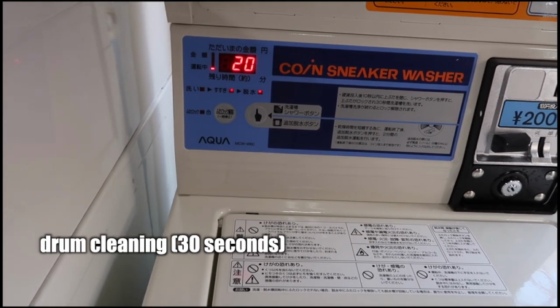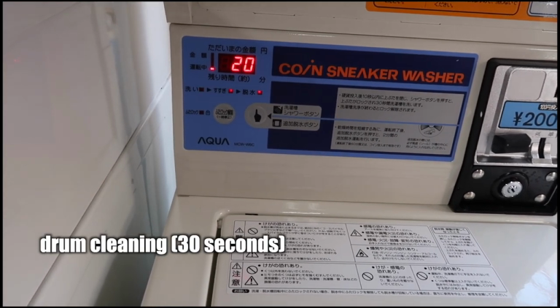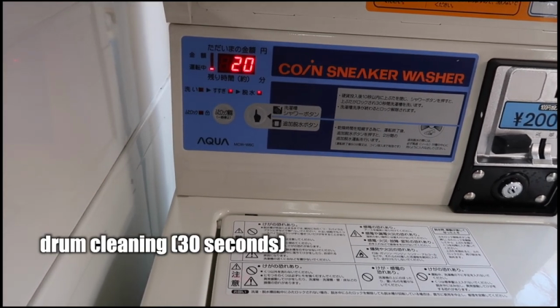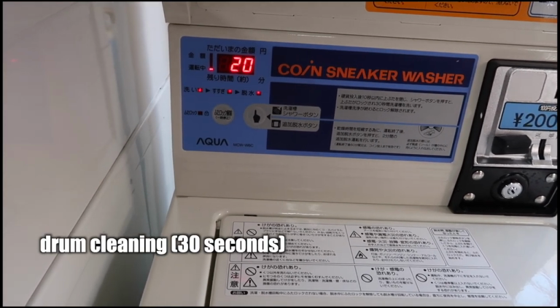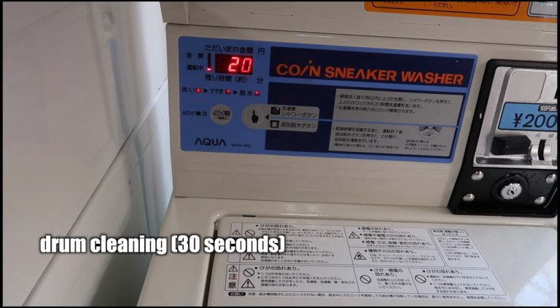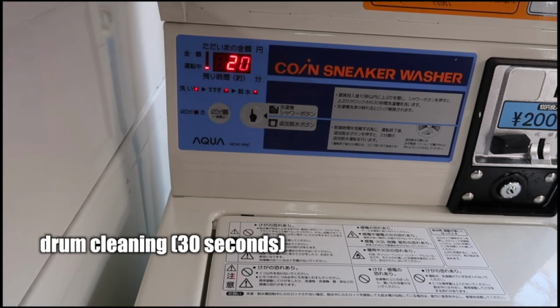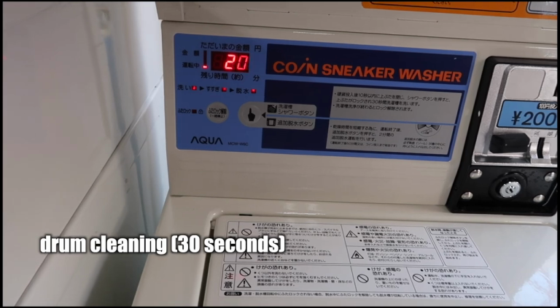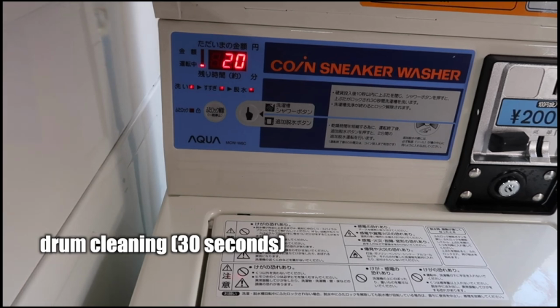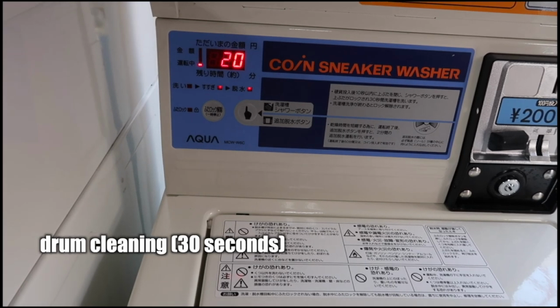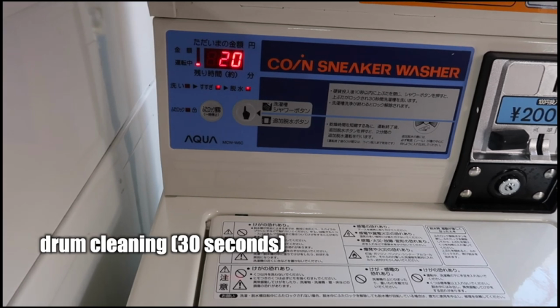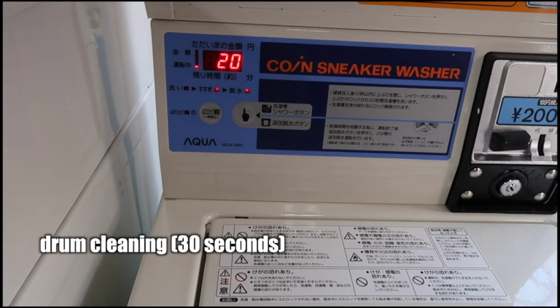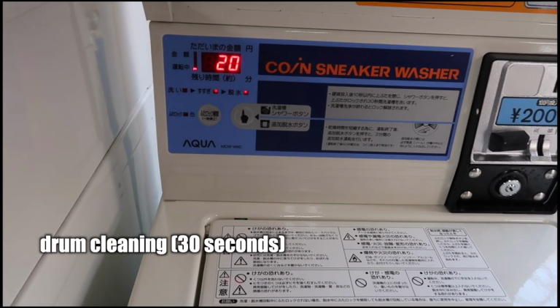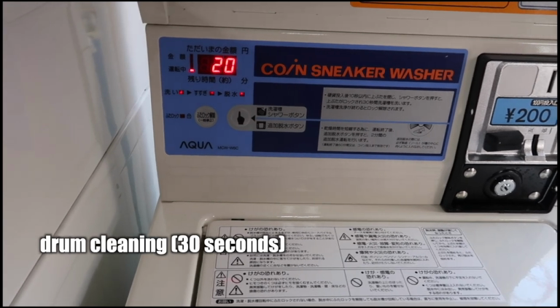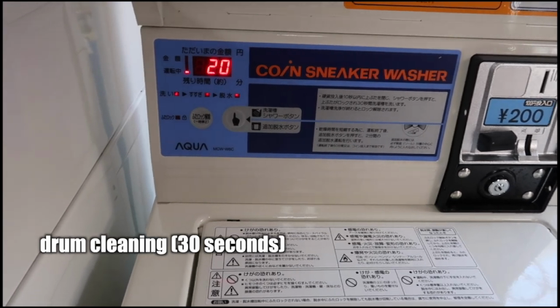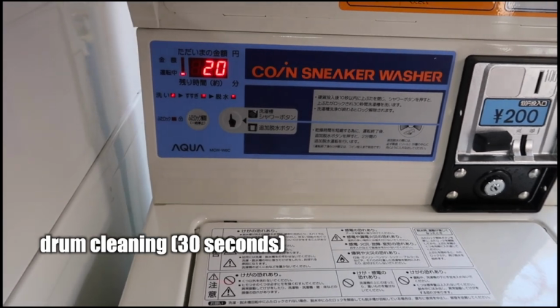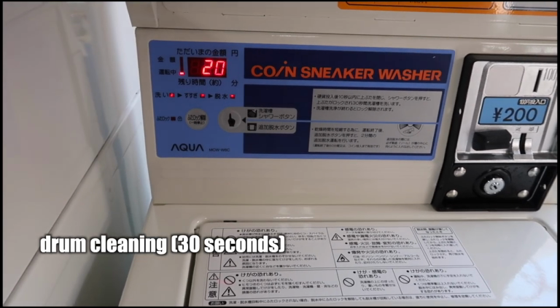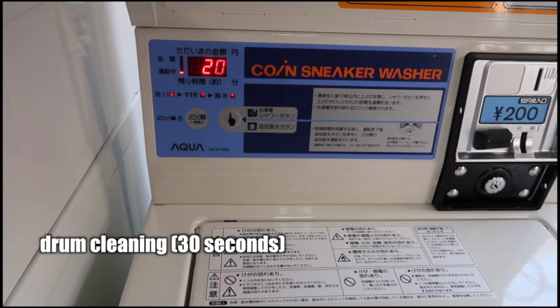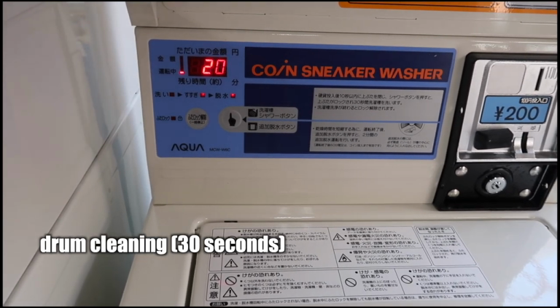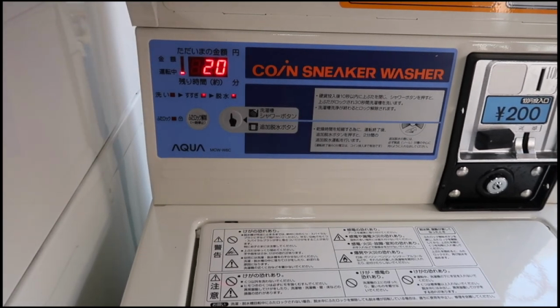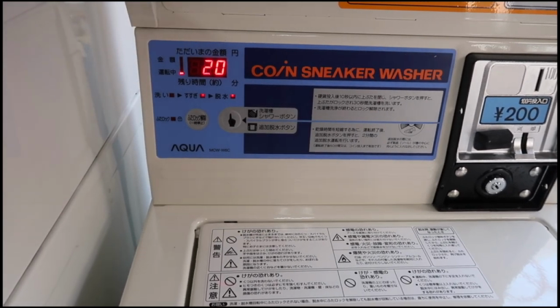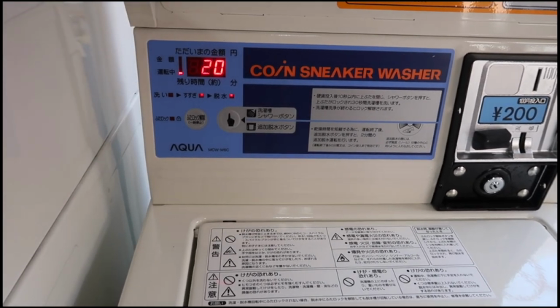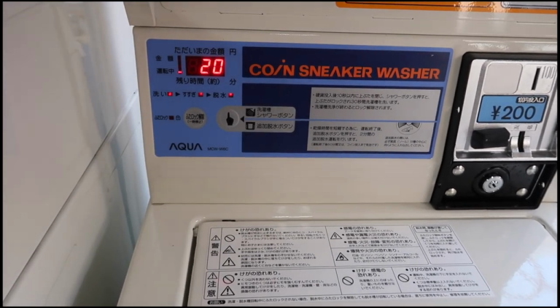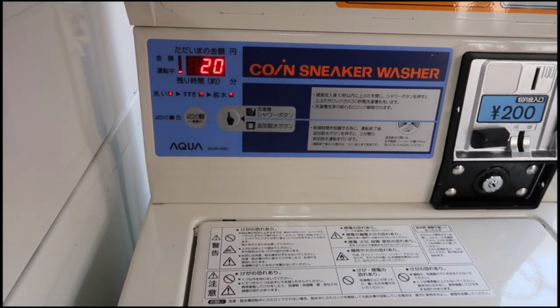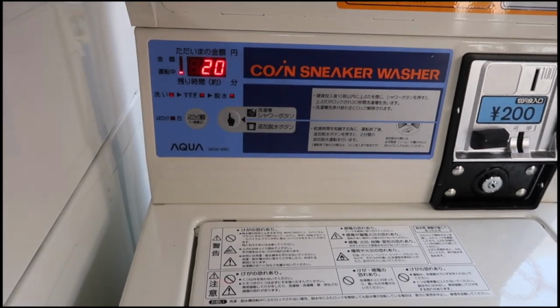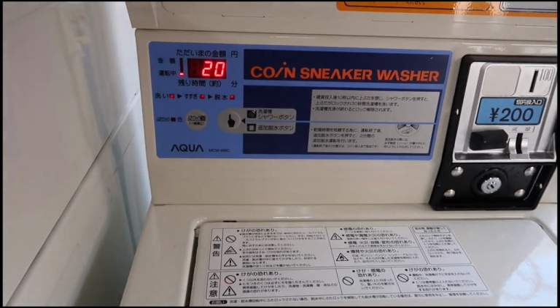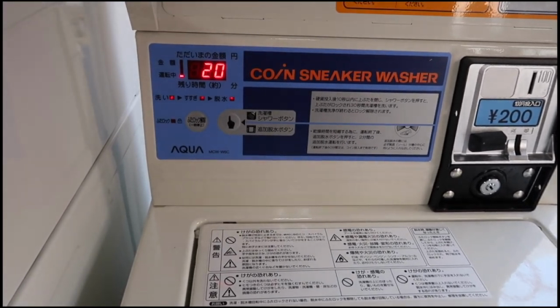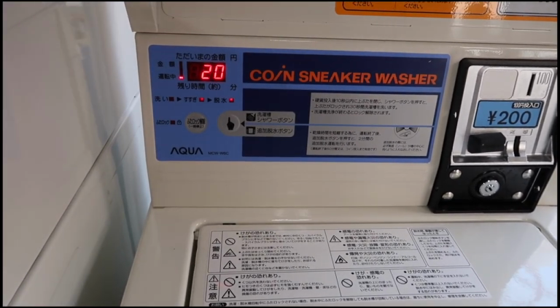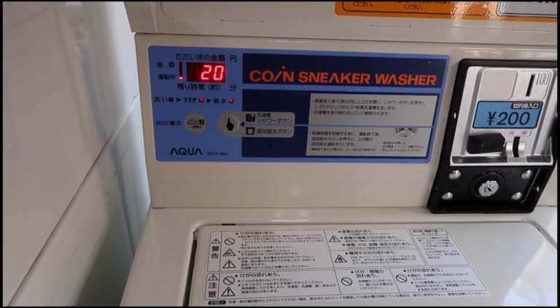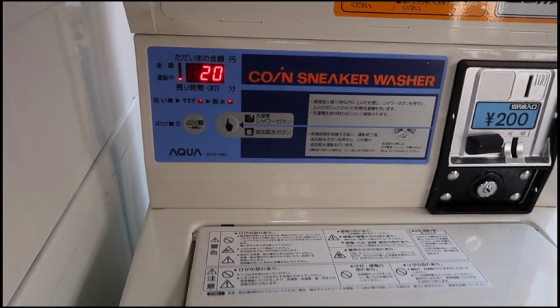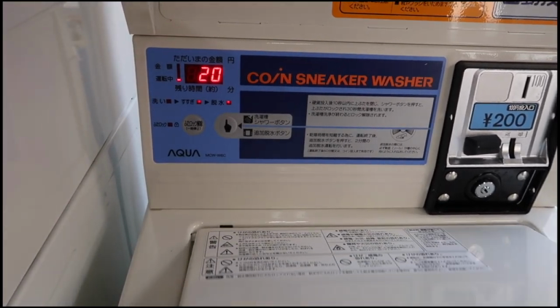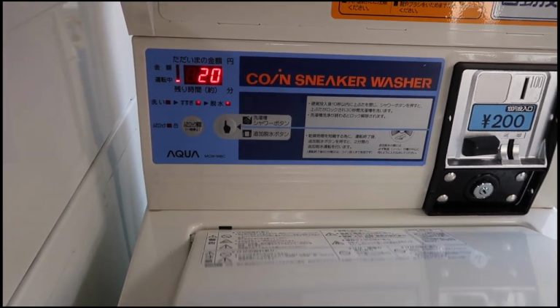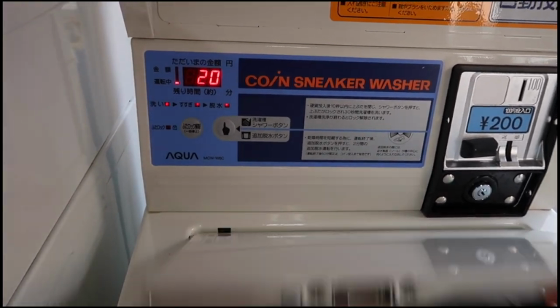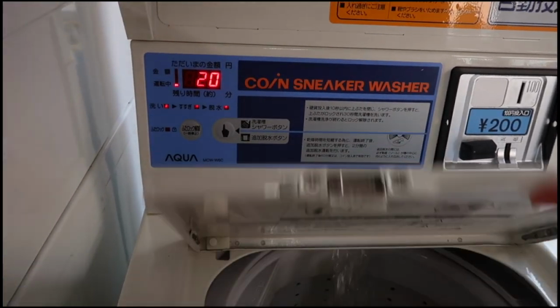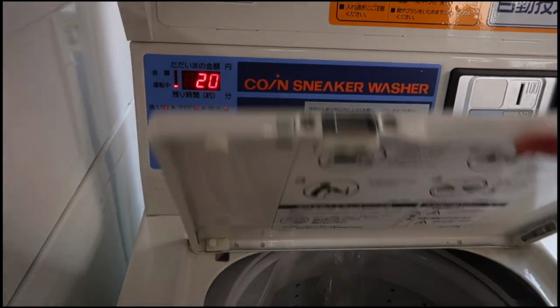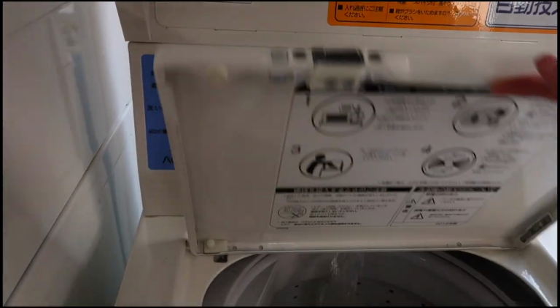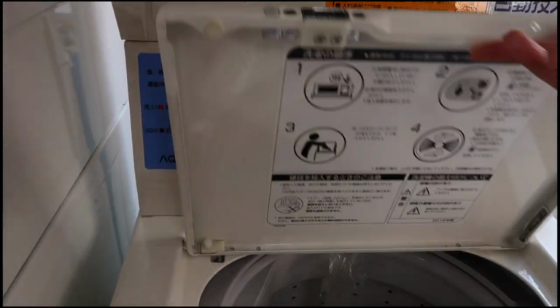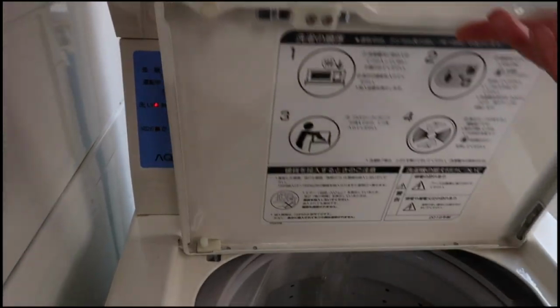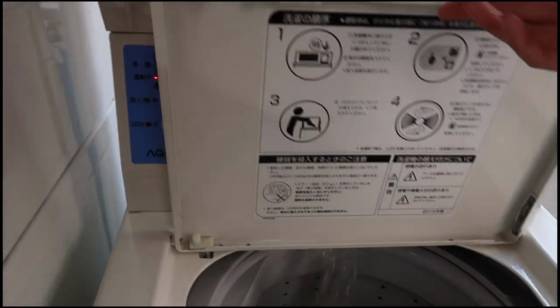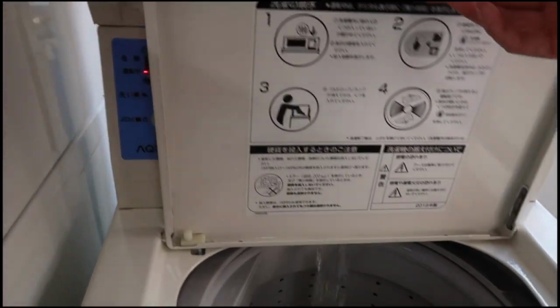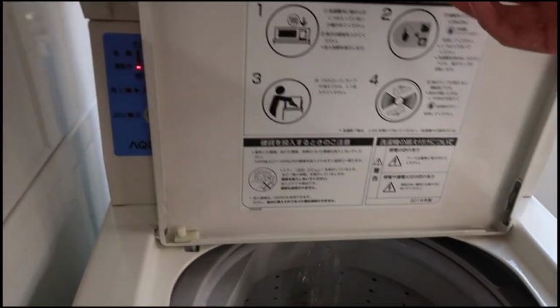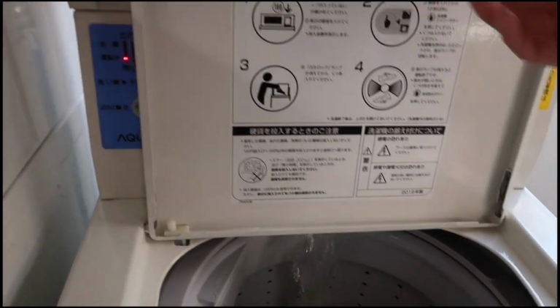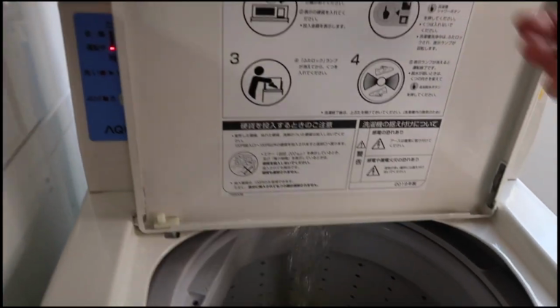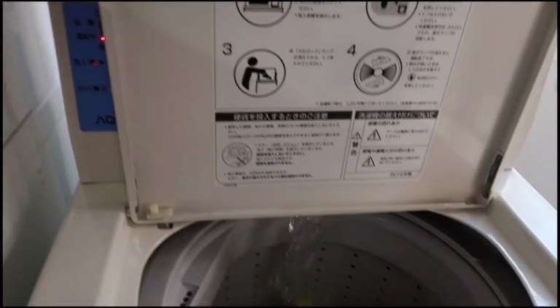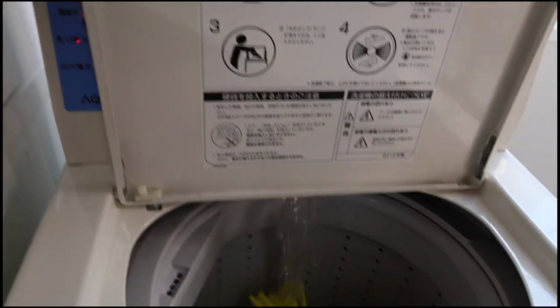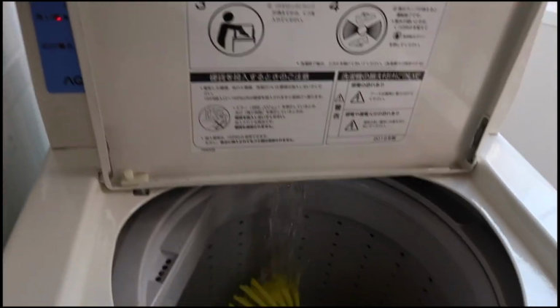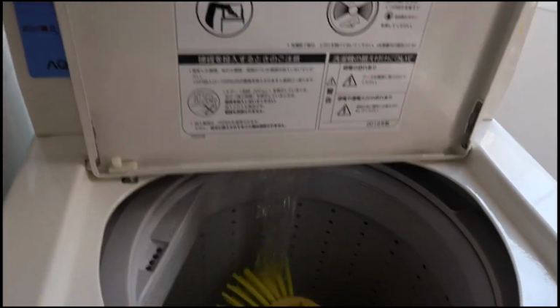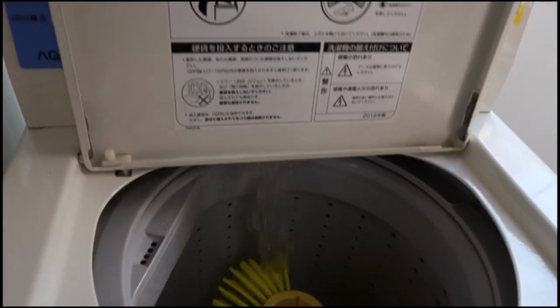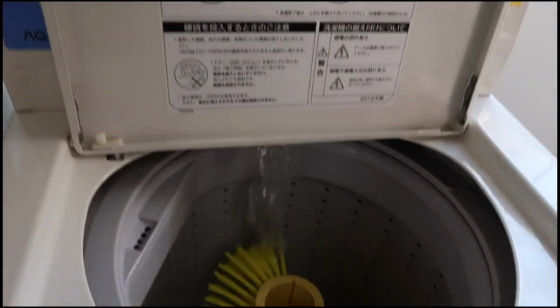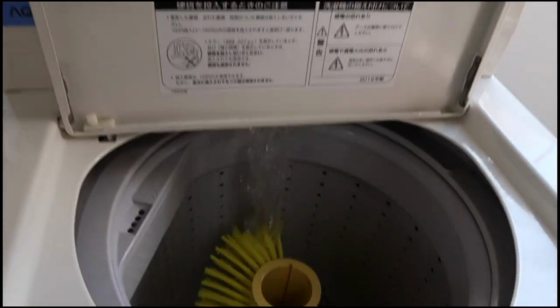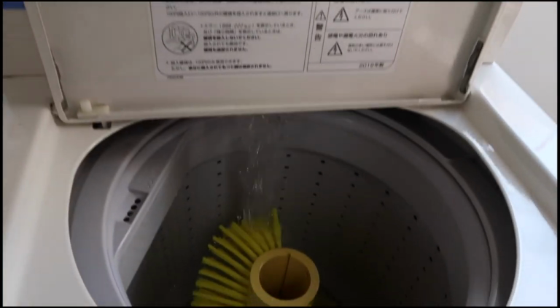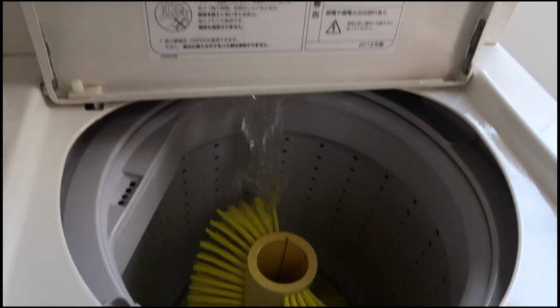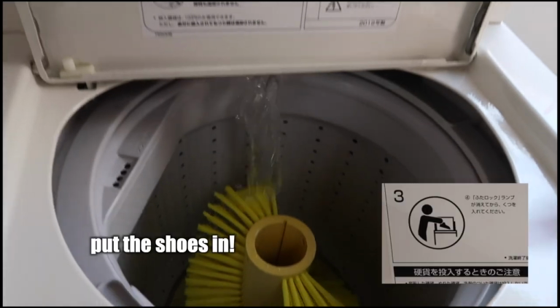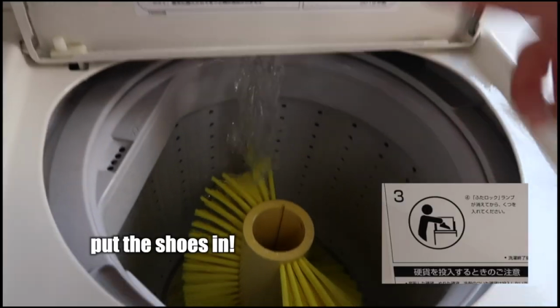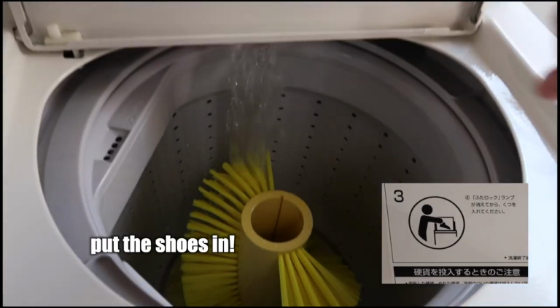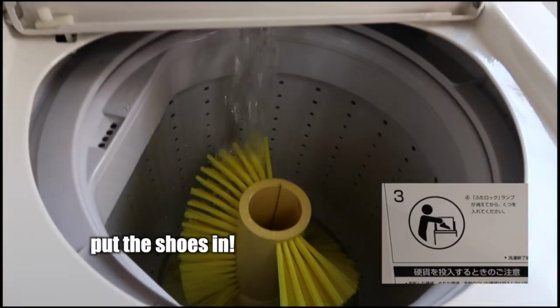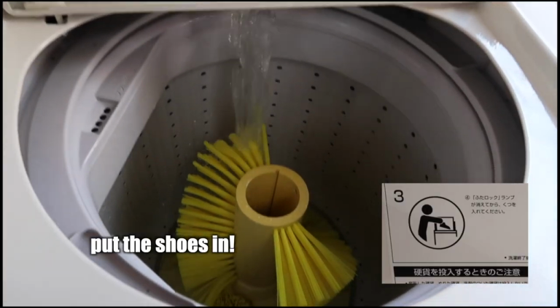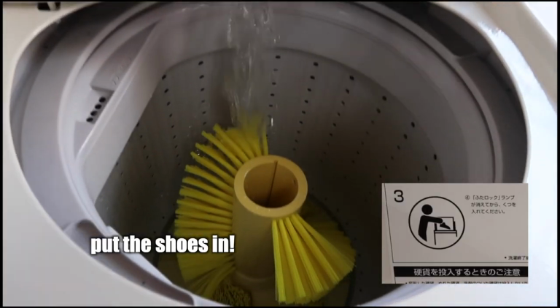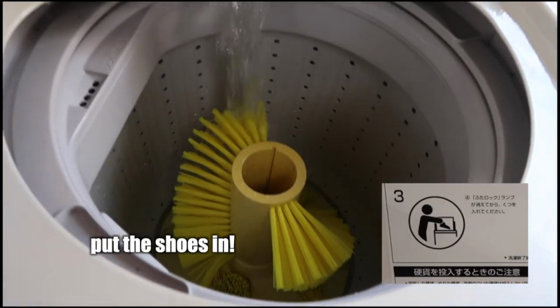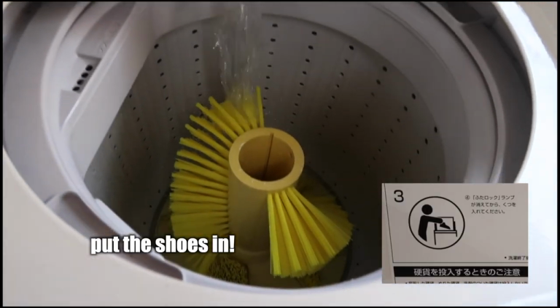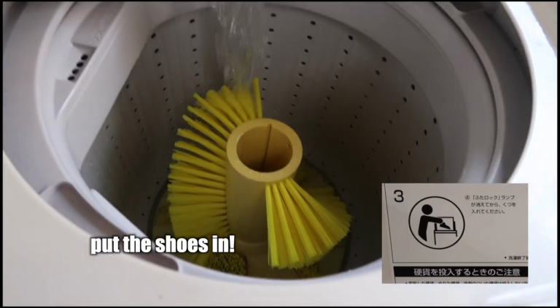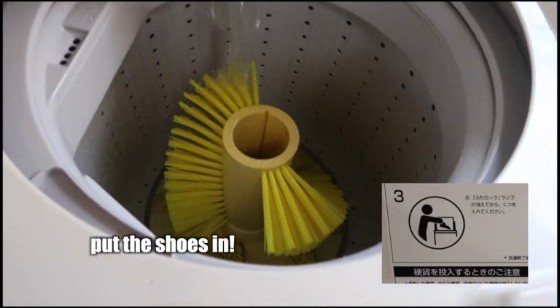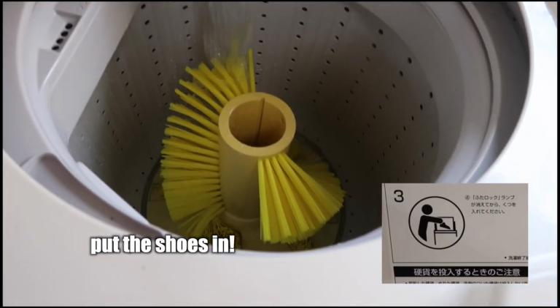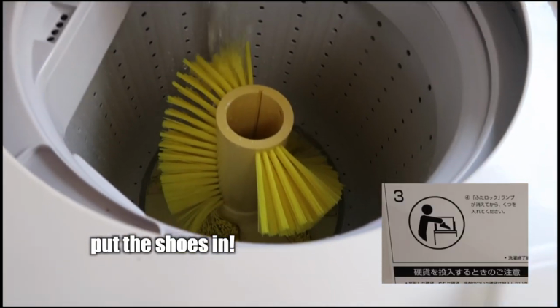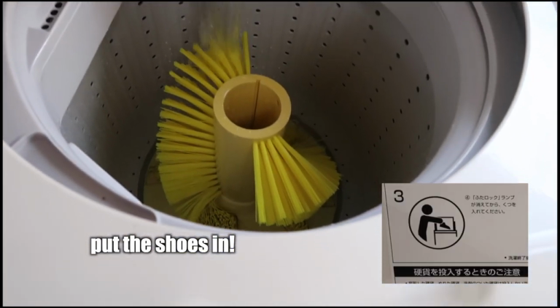You should push this button within 10 seconds after you put the coins. The lid will be locked and the drum will be washed with water for 30 seconds. After the showering is done, the lid will be unlocked and you can put the shoes inside.